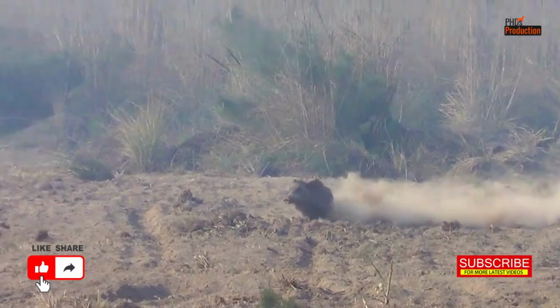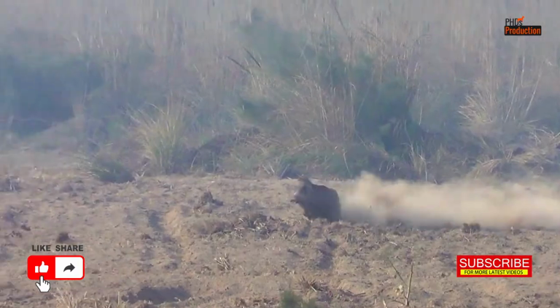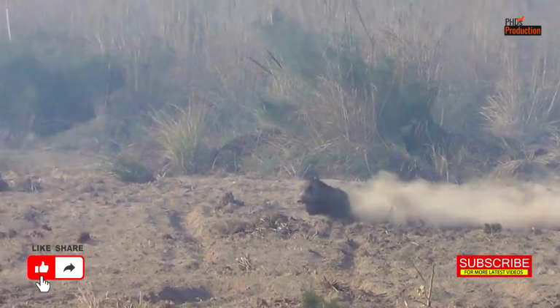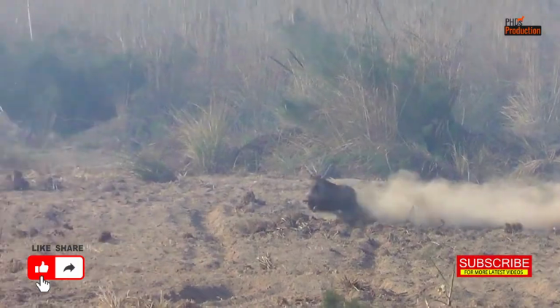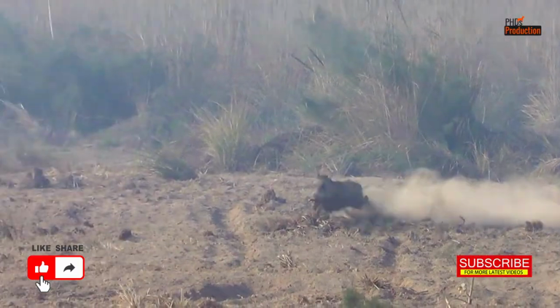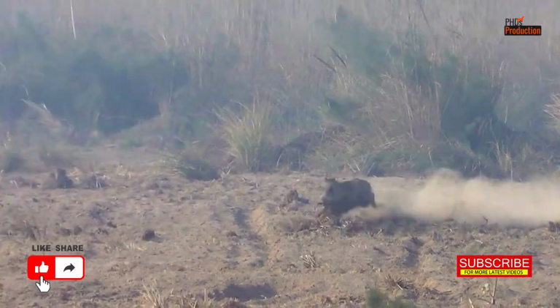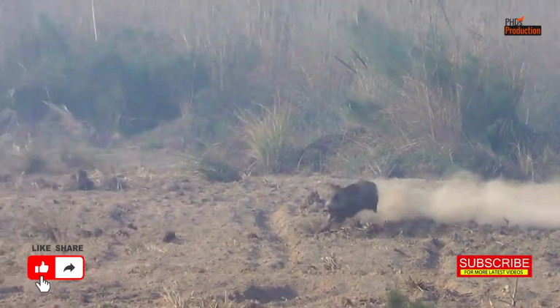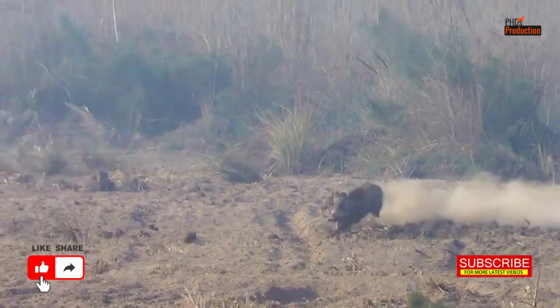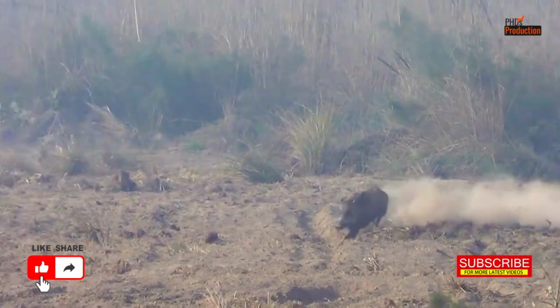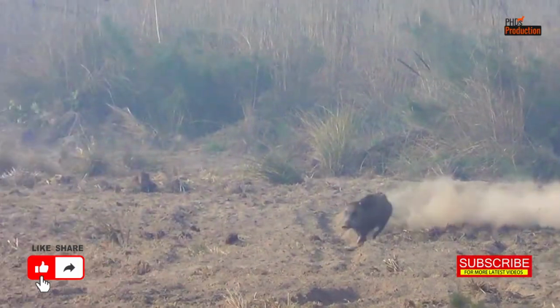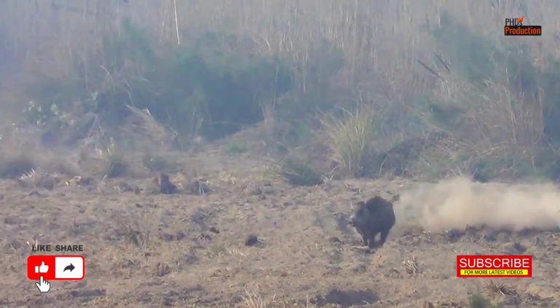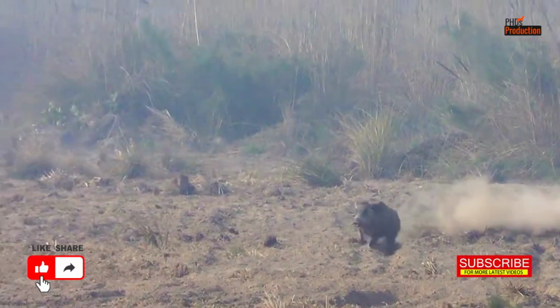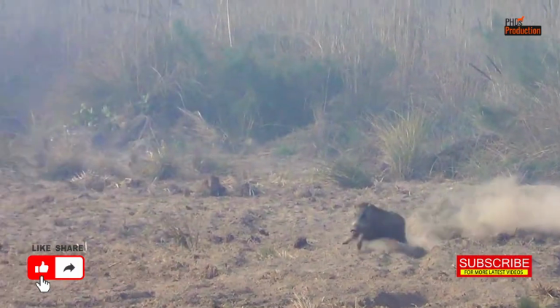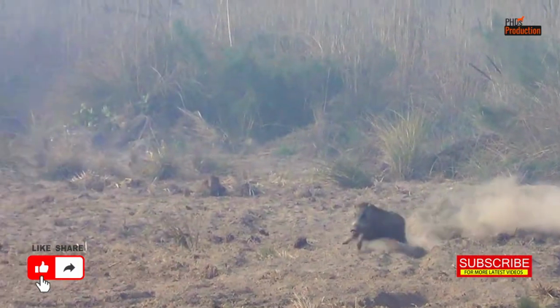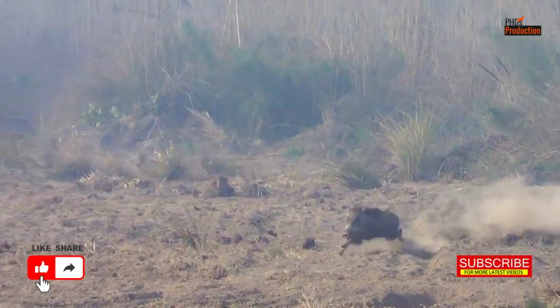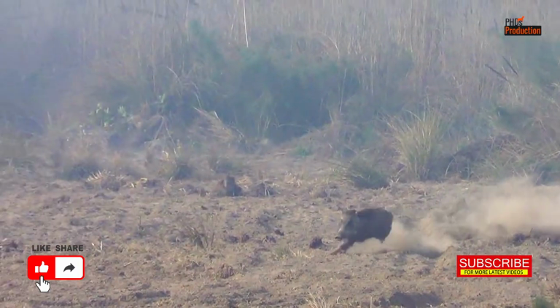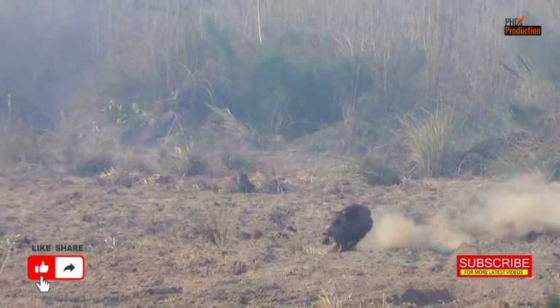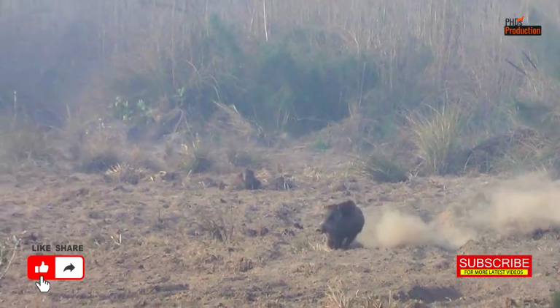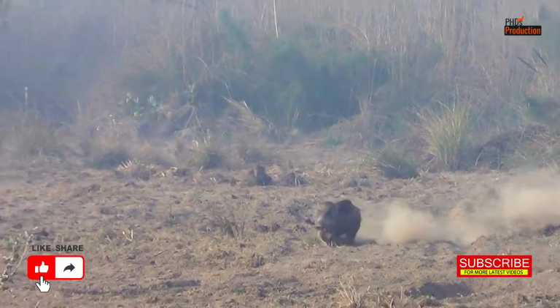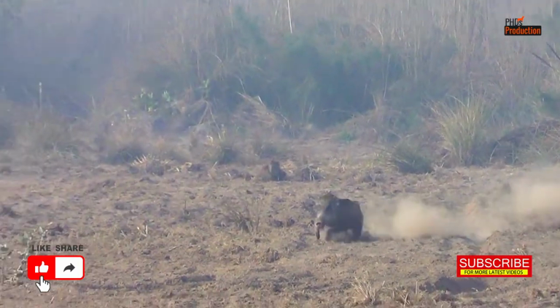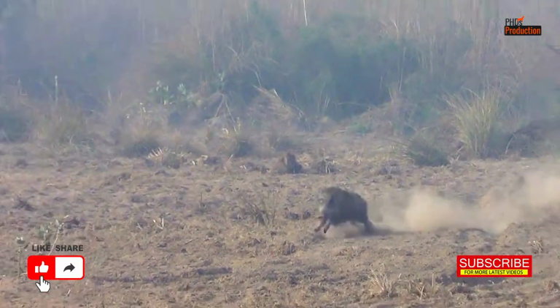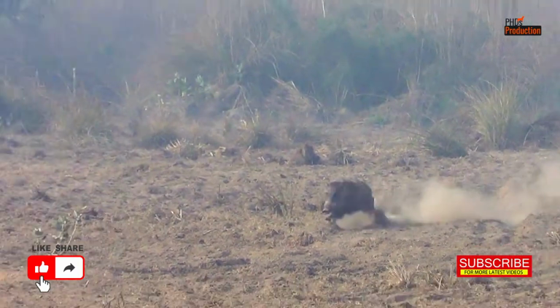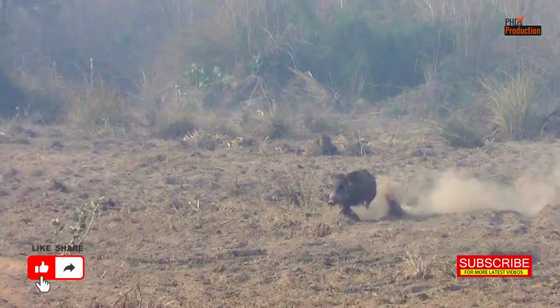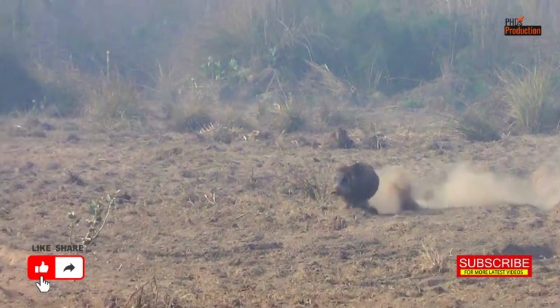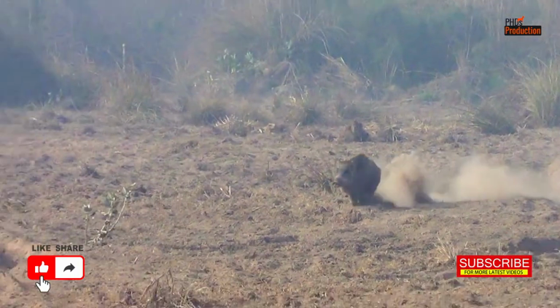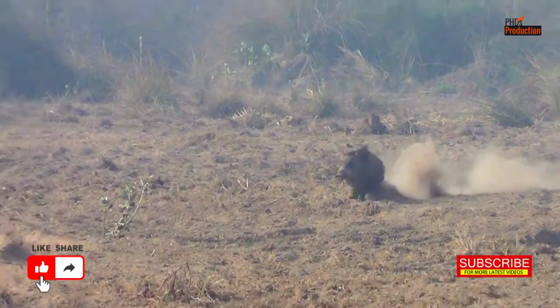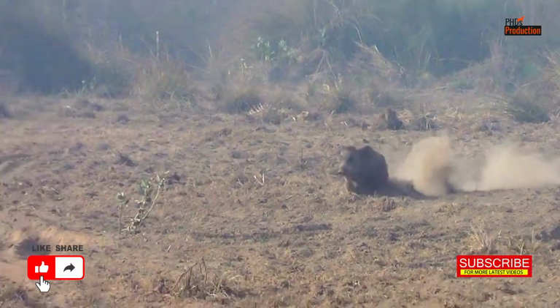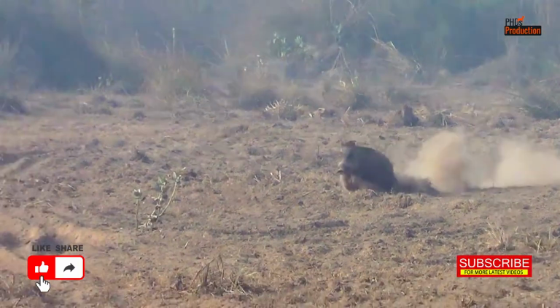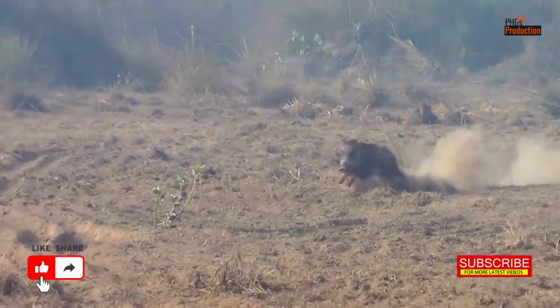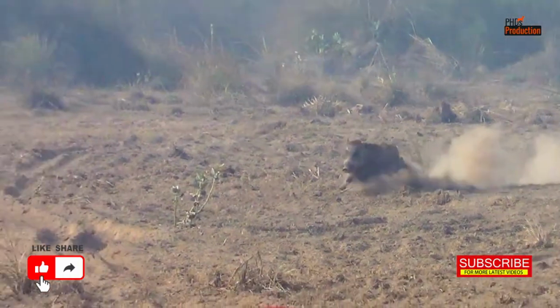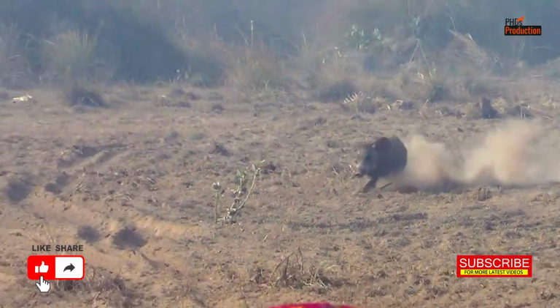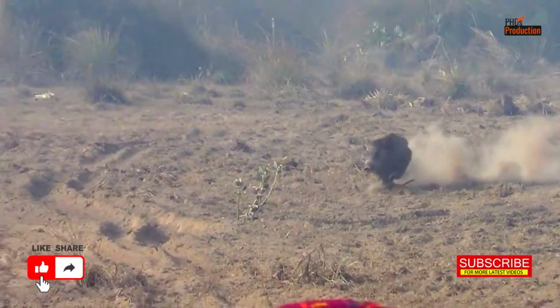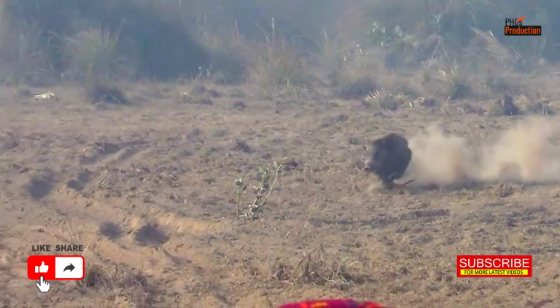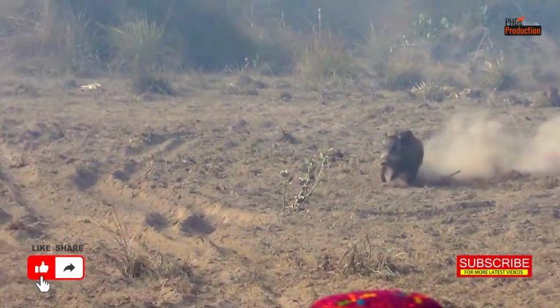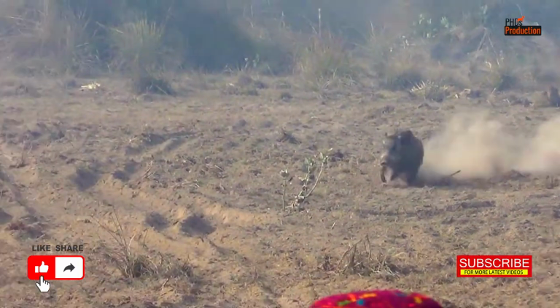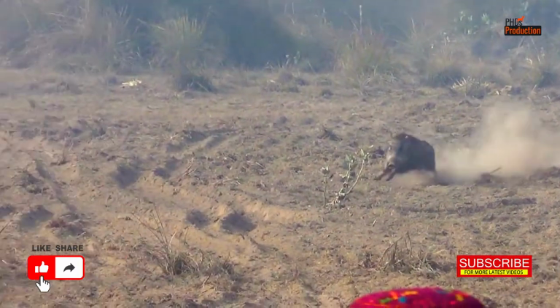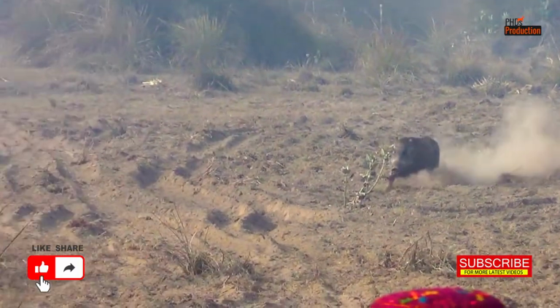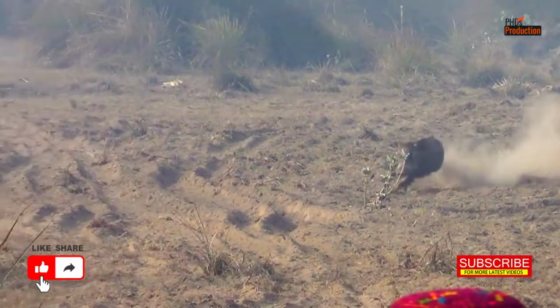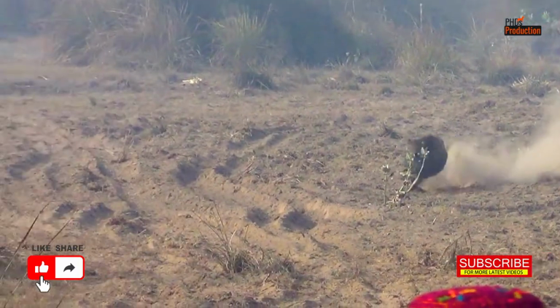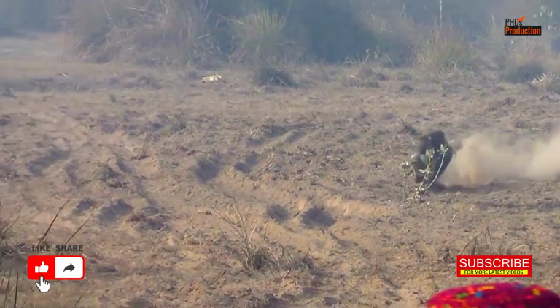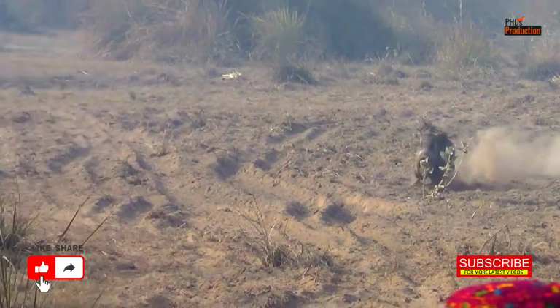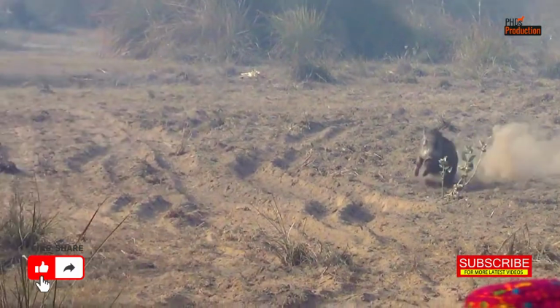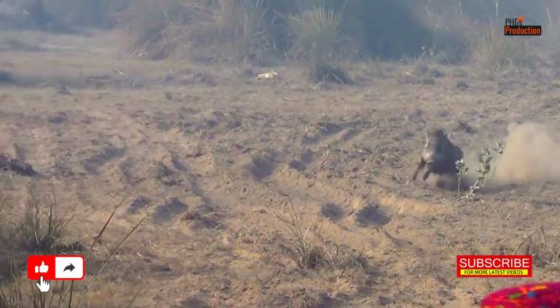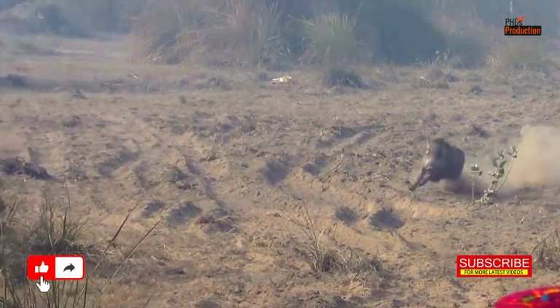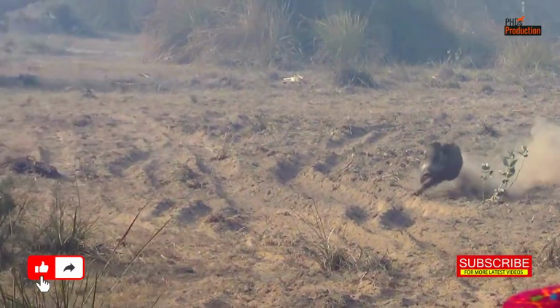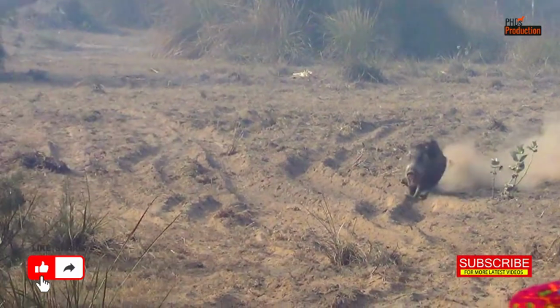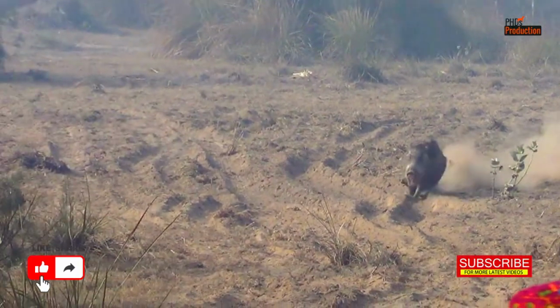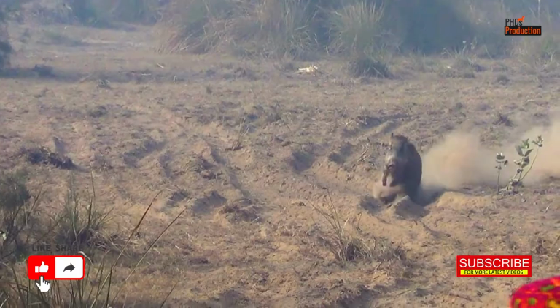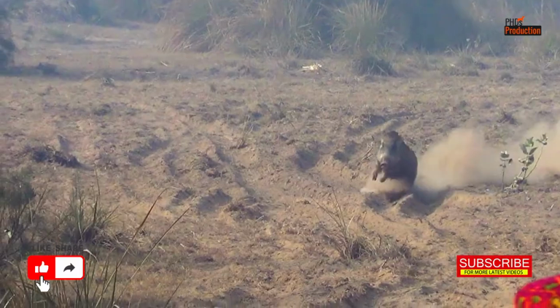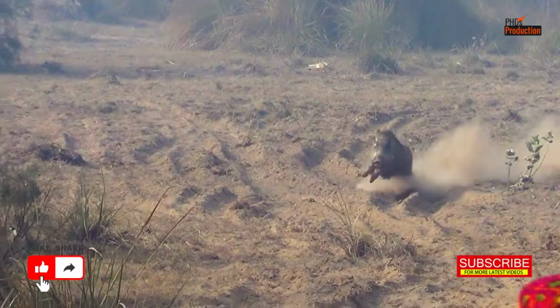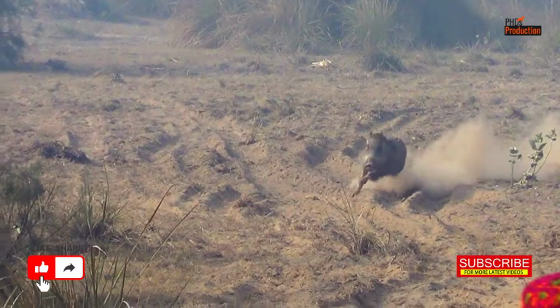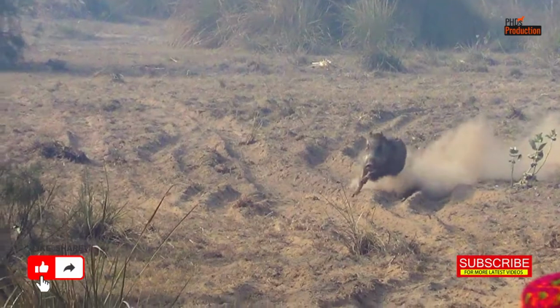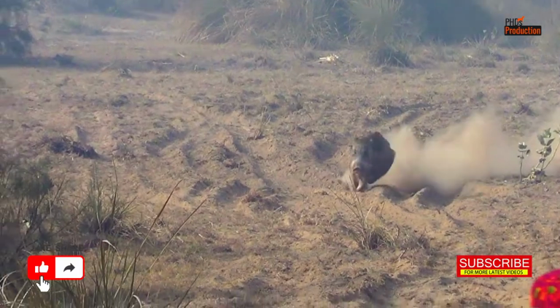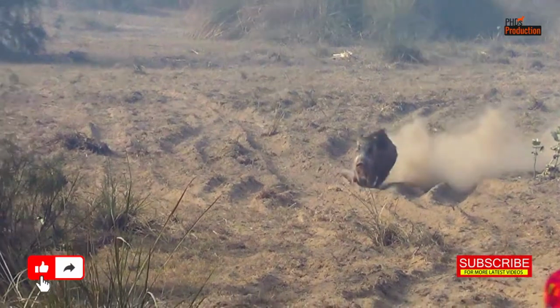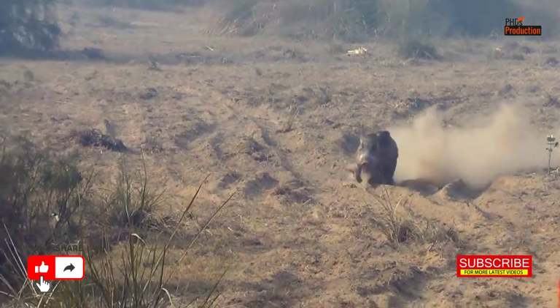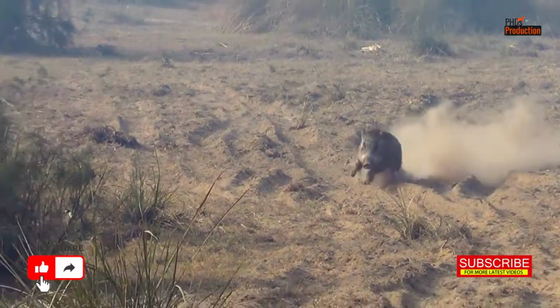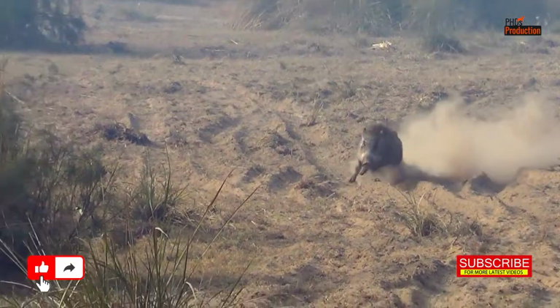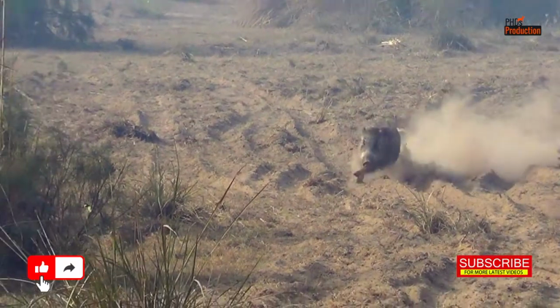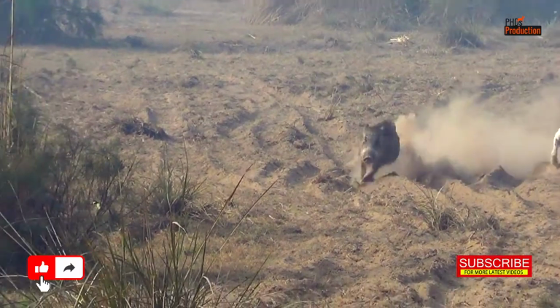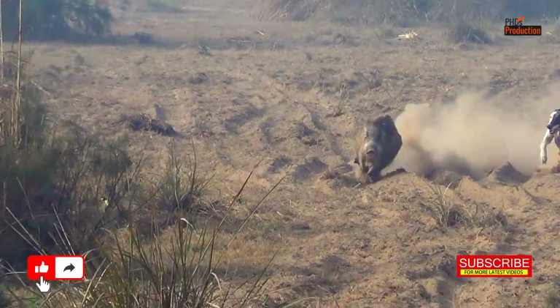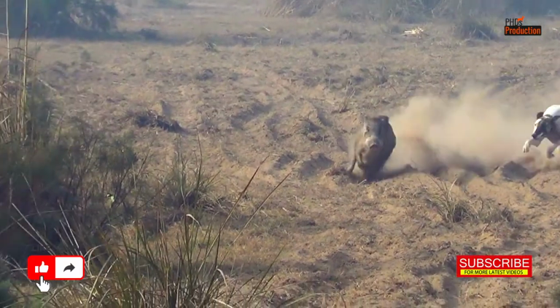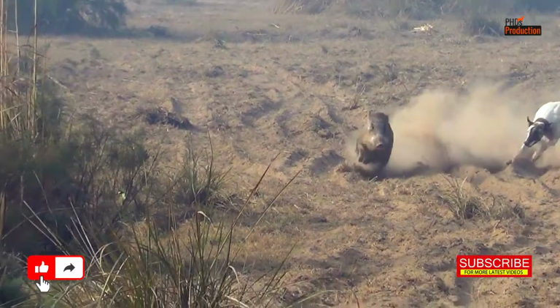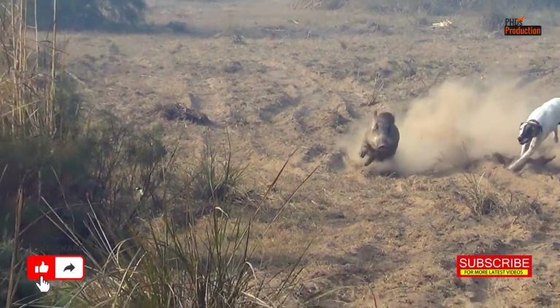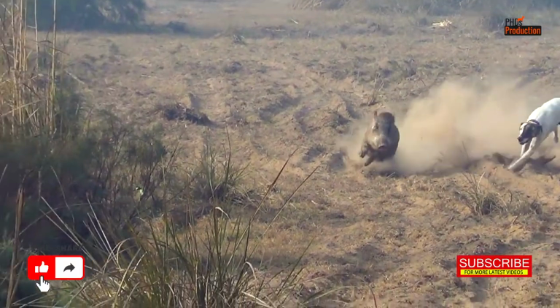Hey there, welcome back to our channel, where we explore the incredible world of hunting with our four-legged companions.